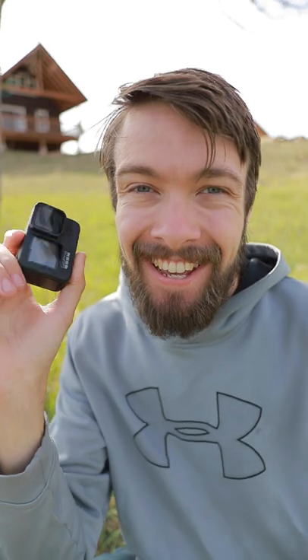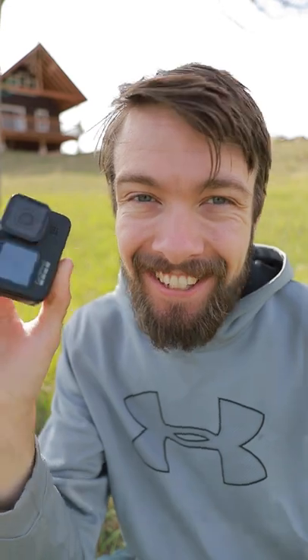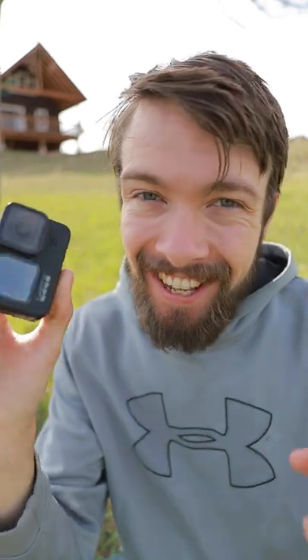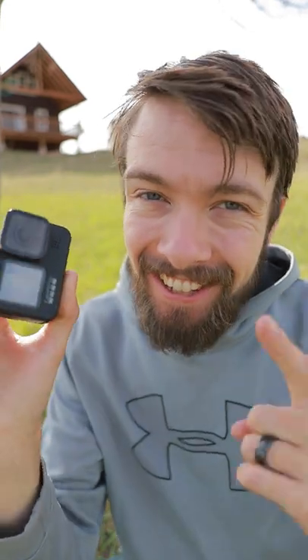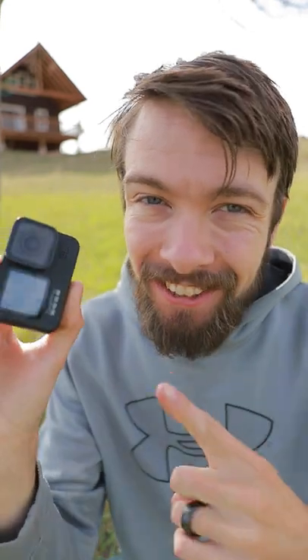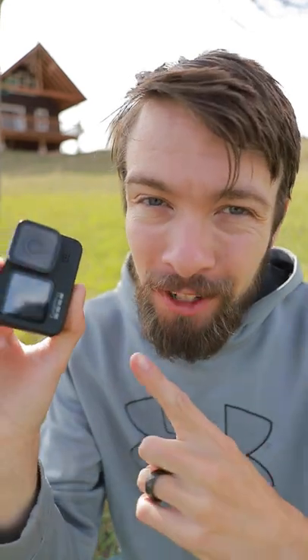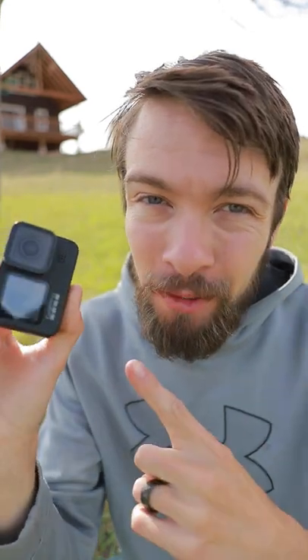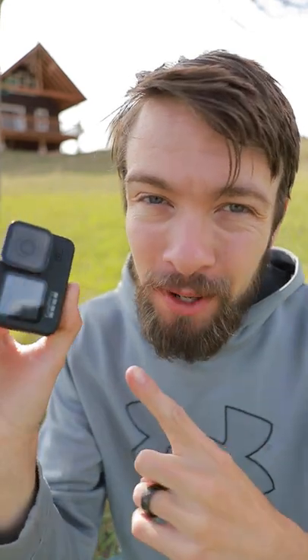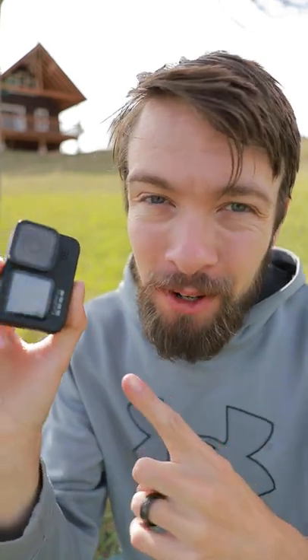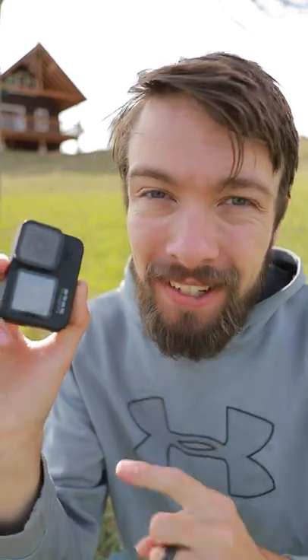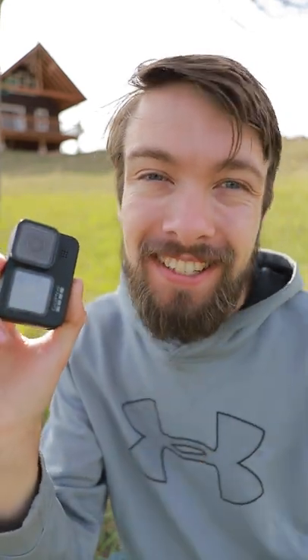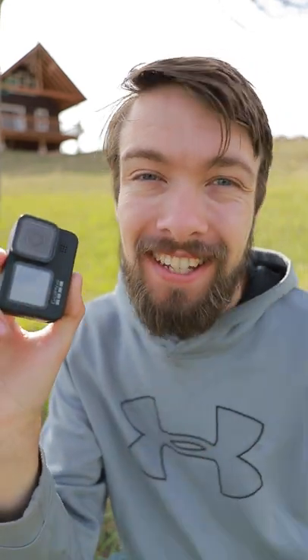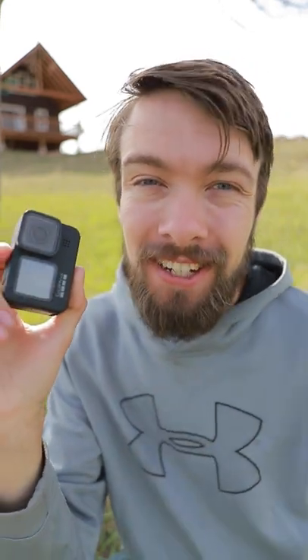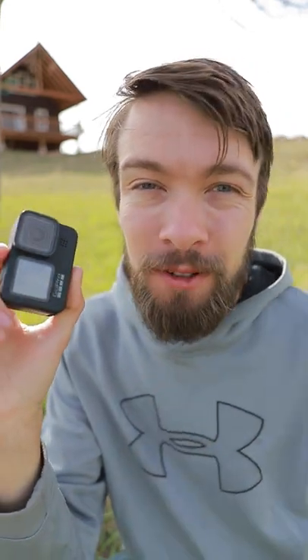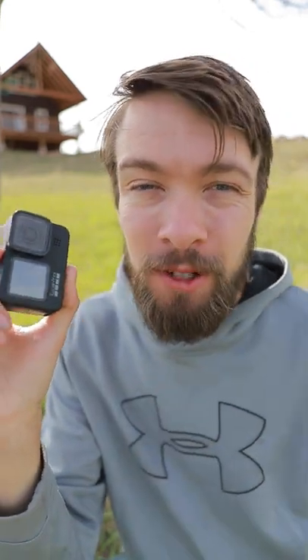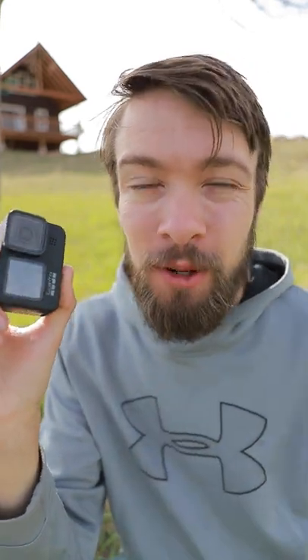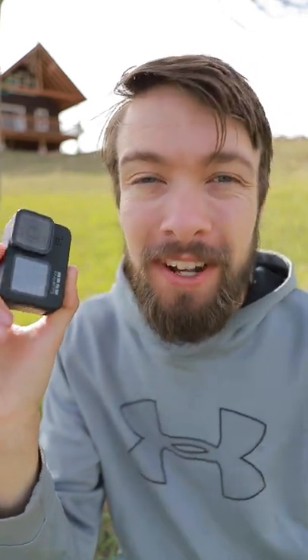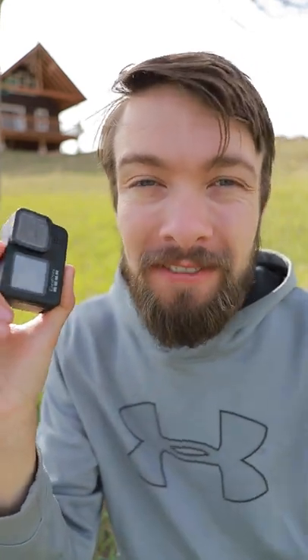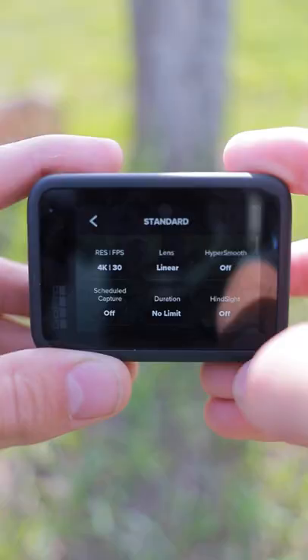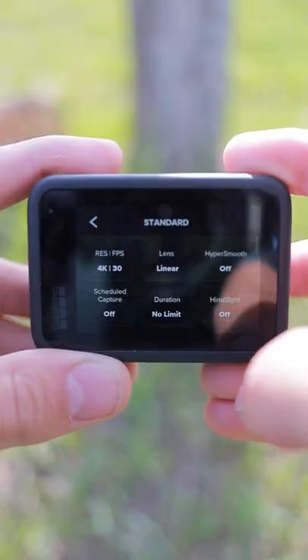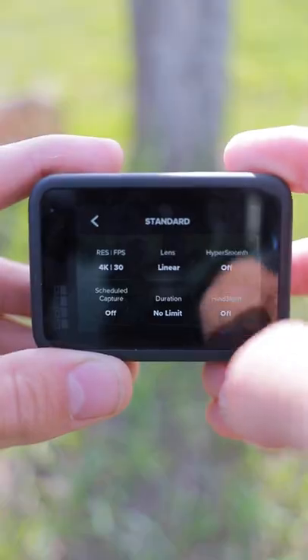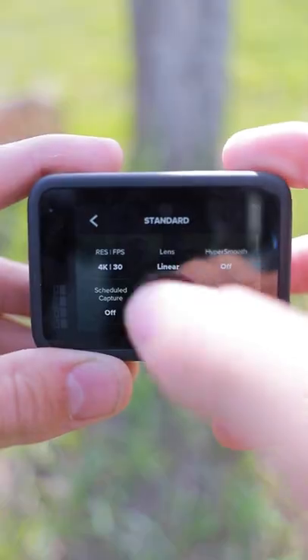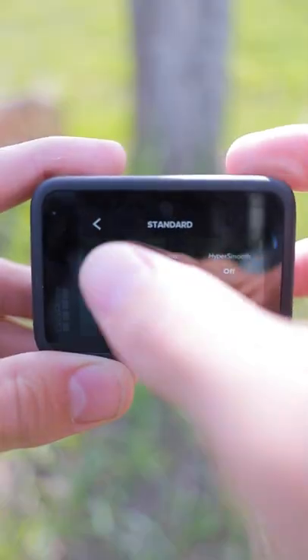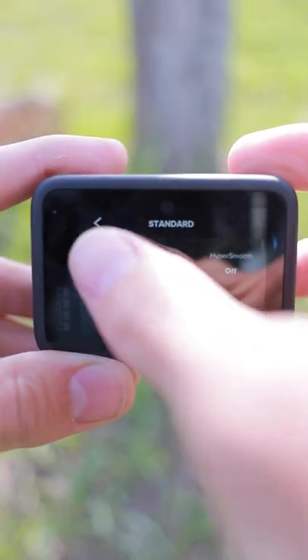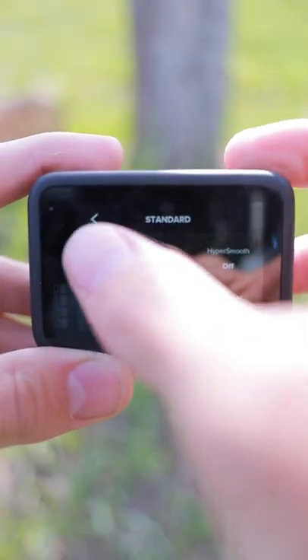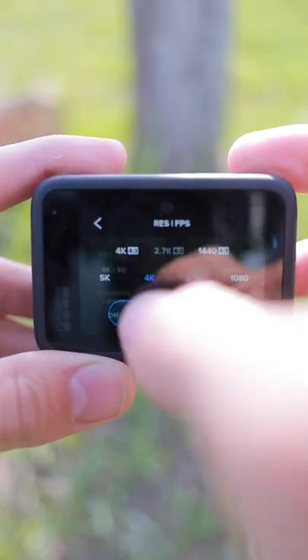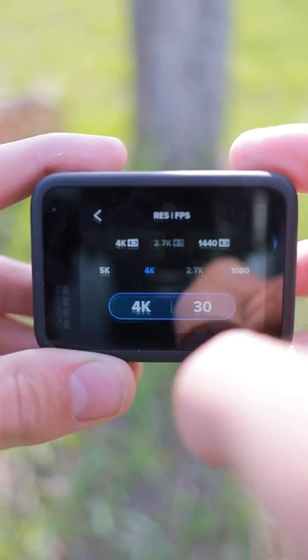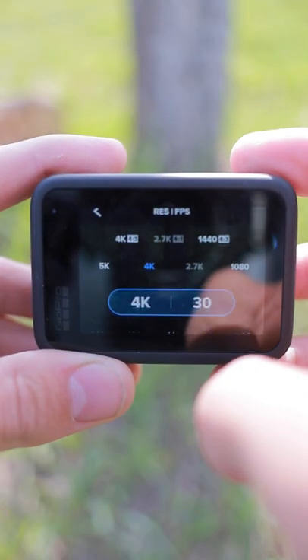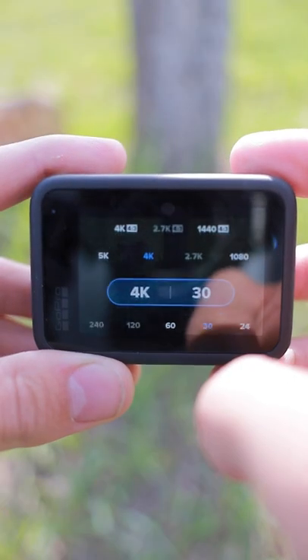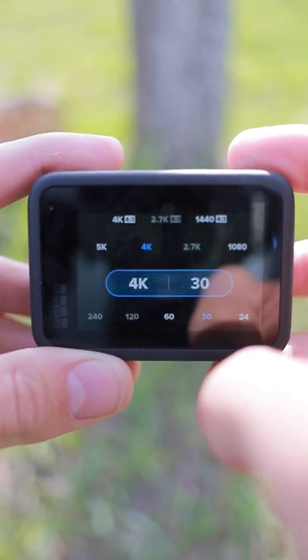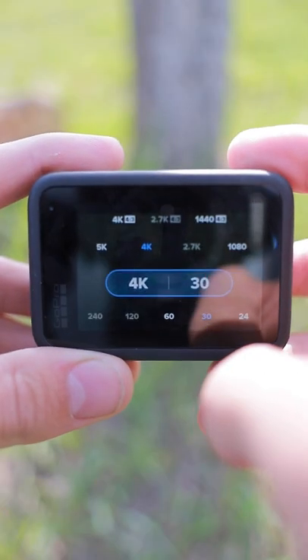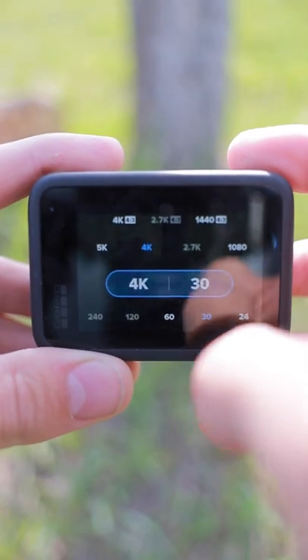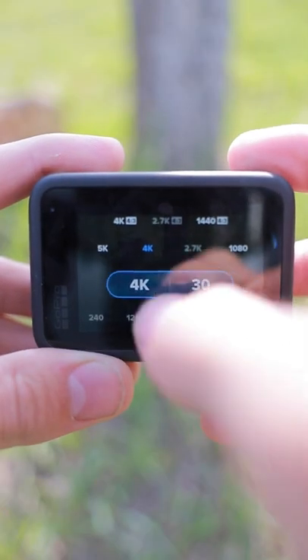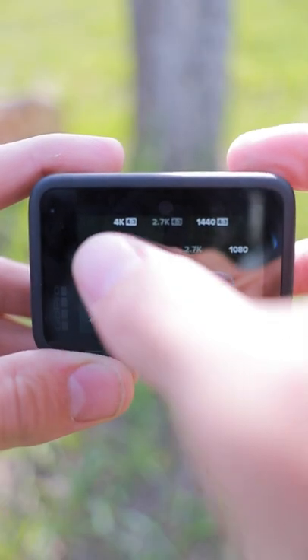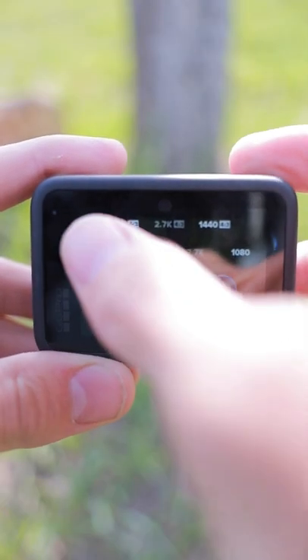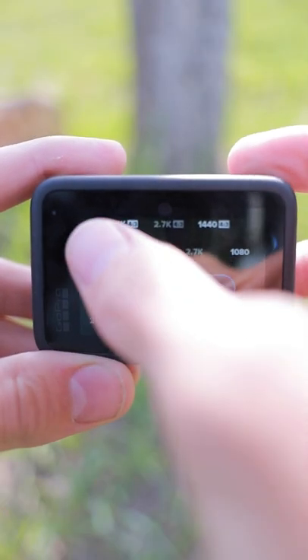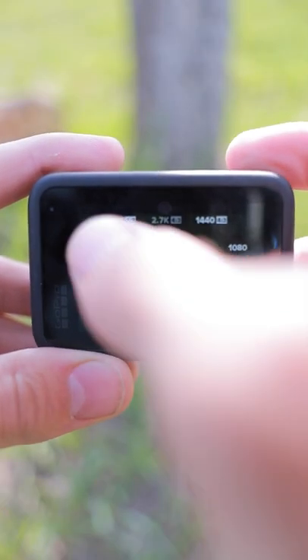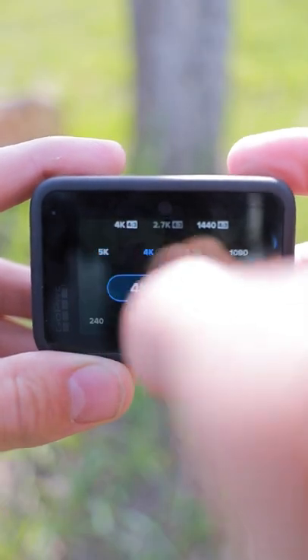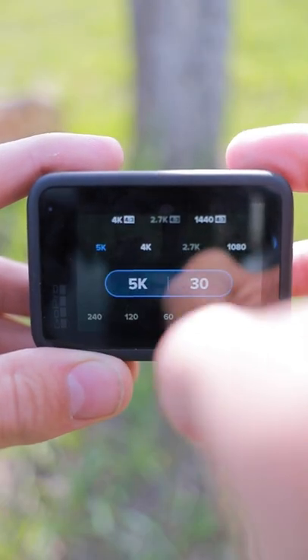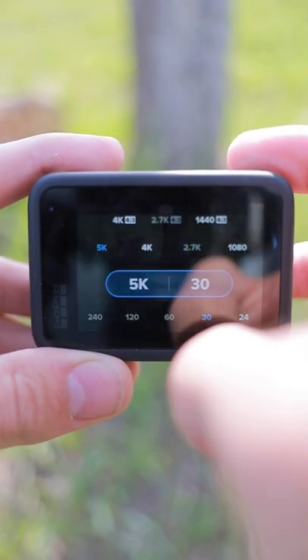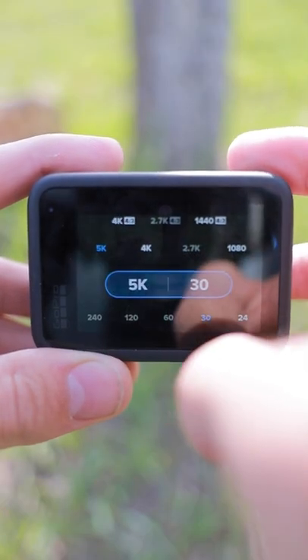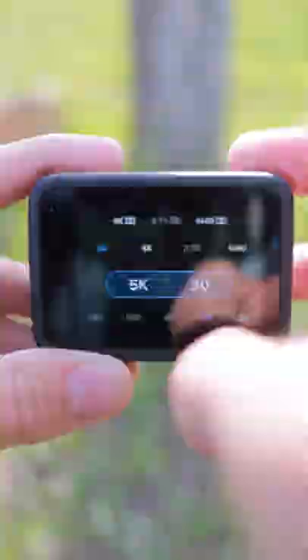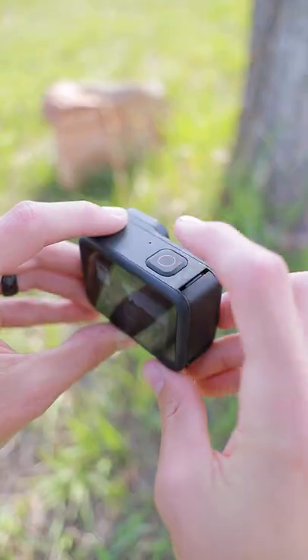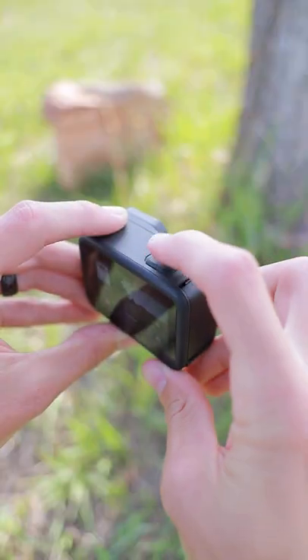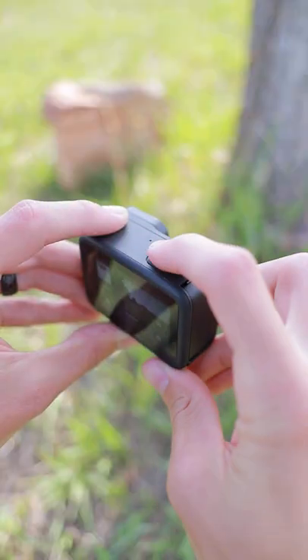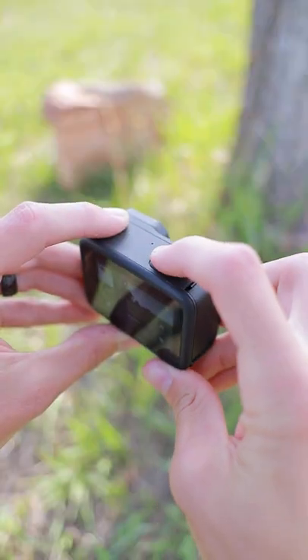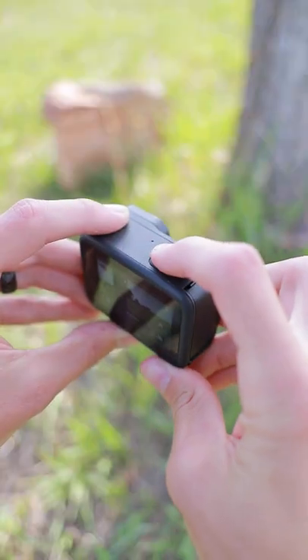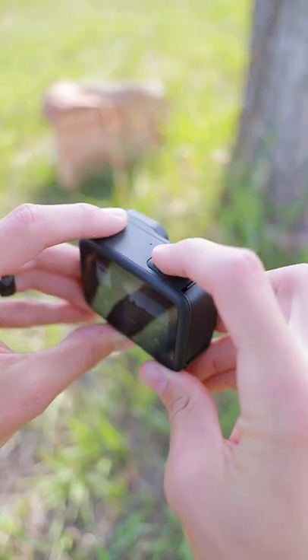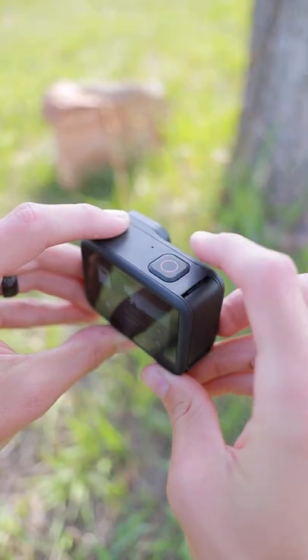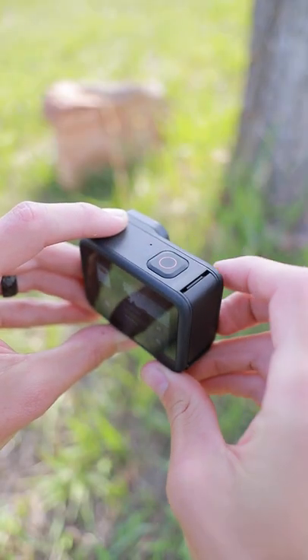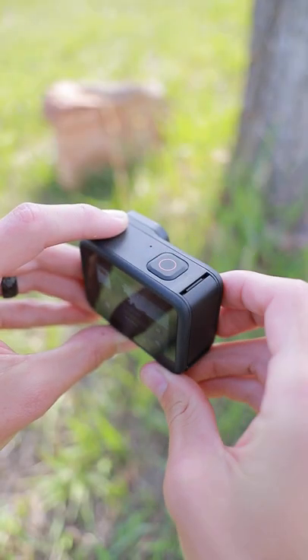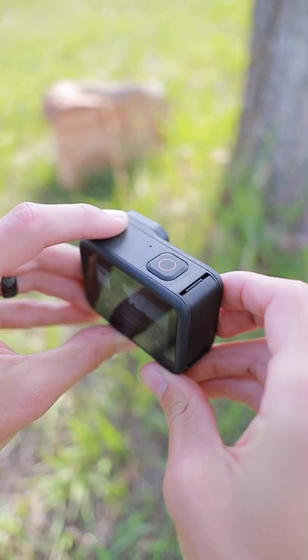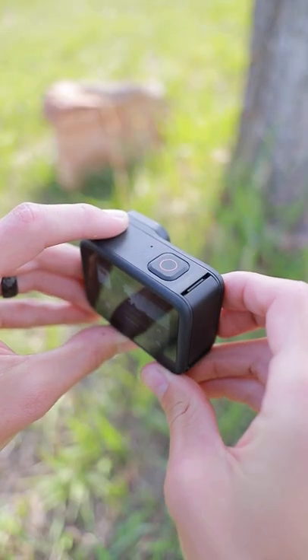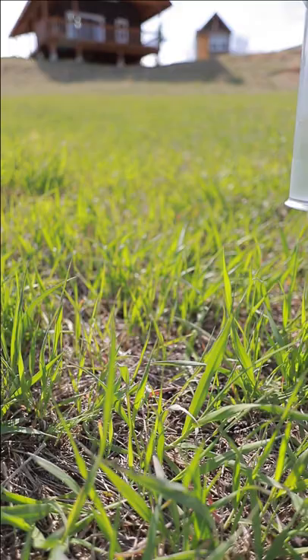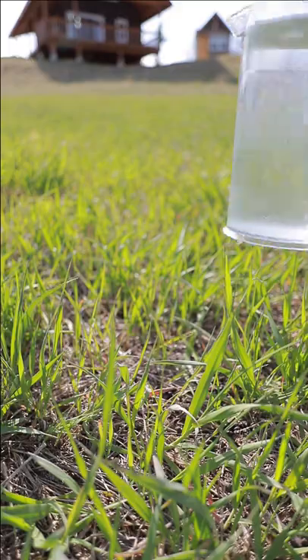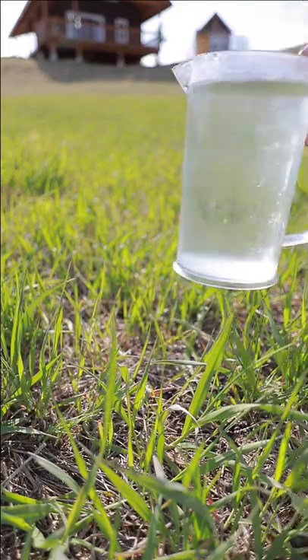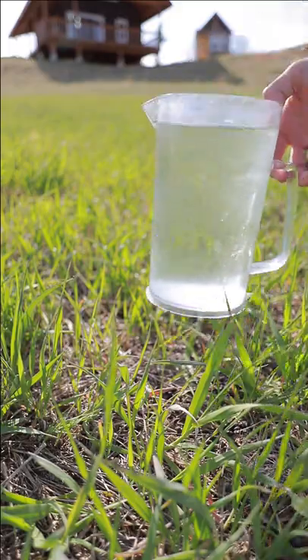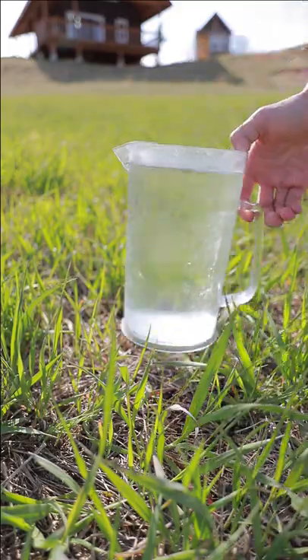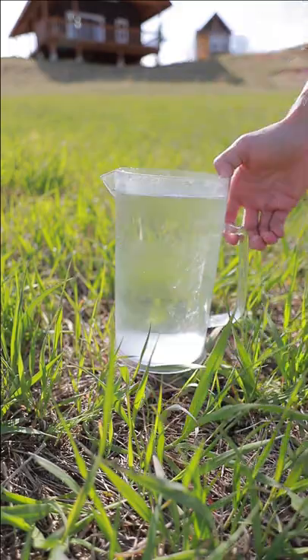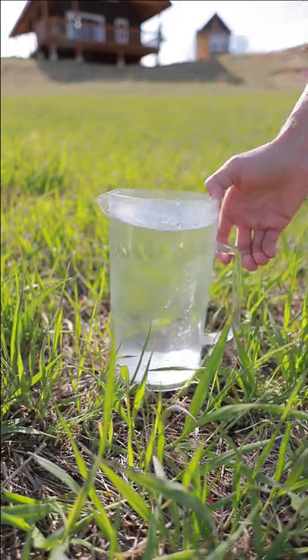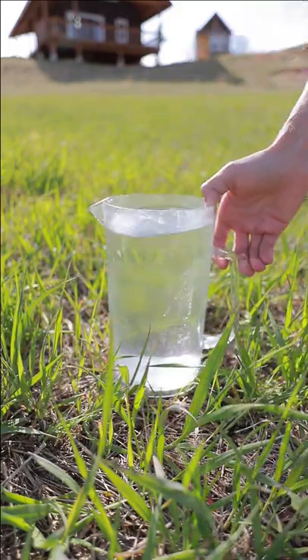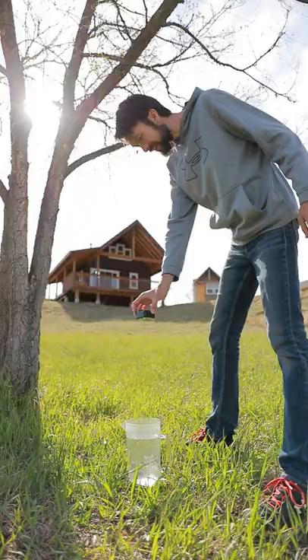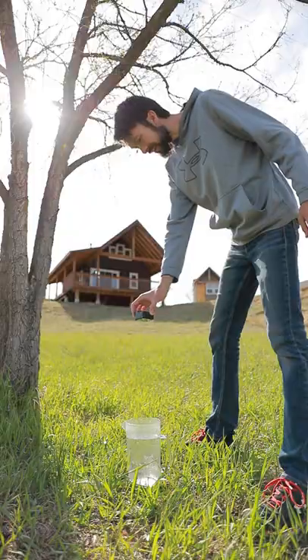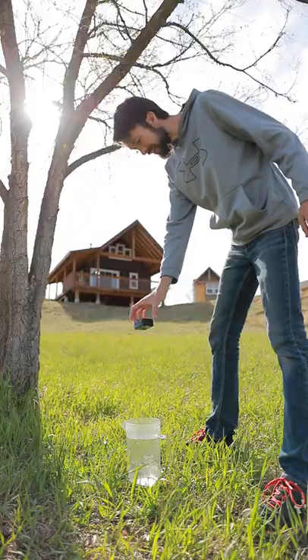Take your GoPro and set it to record at 5K video resolution. Hit the record button and then drop it into a pitcher of water.